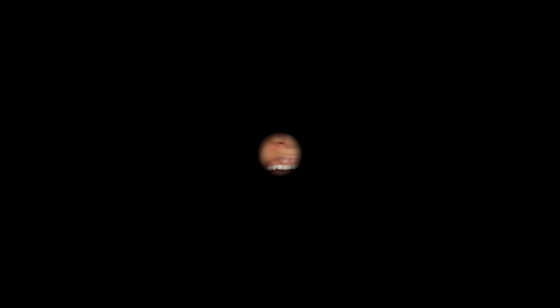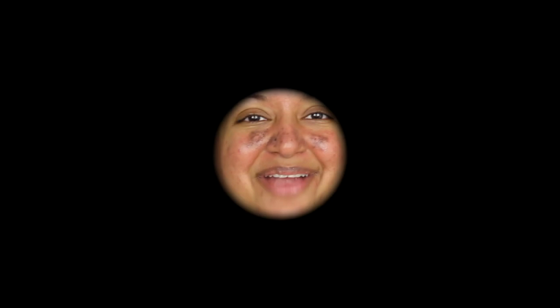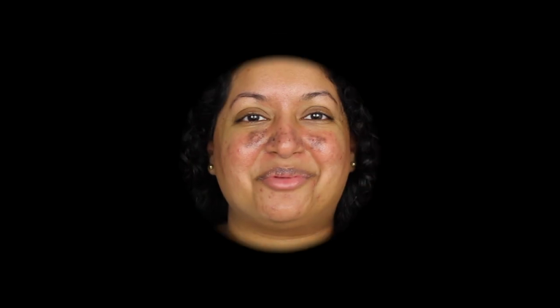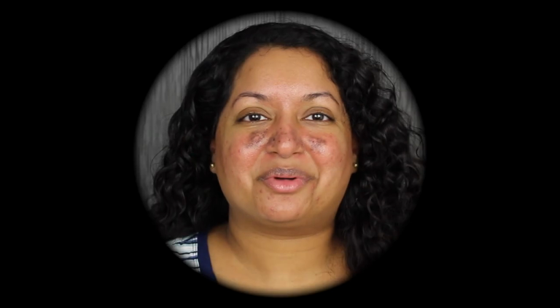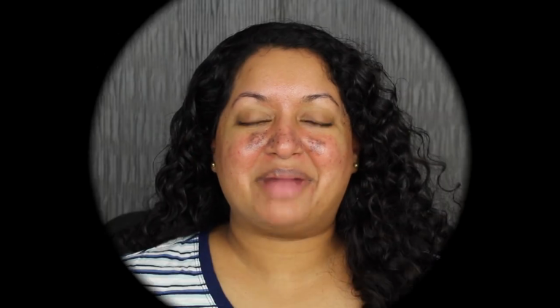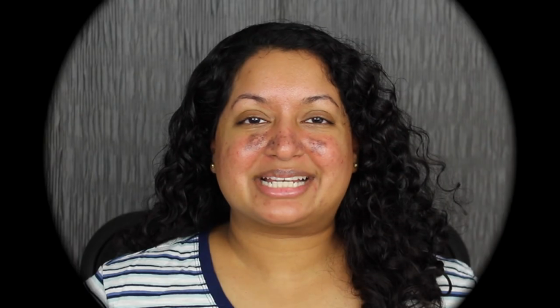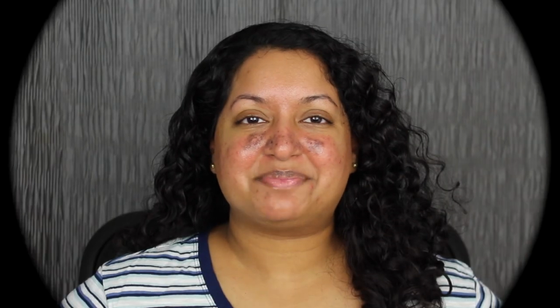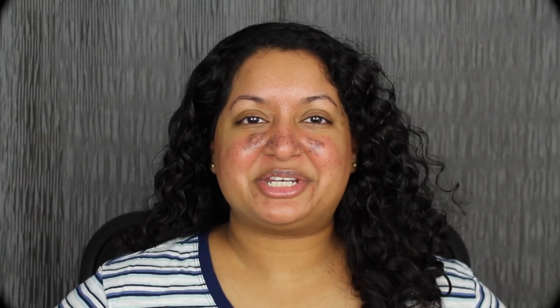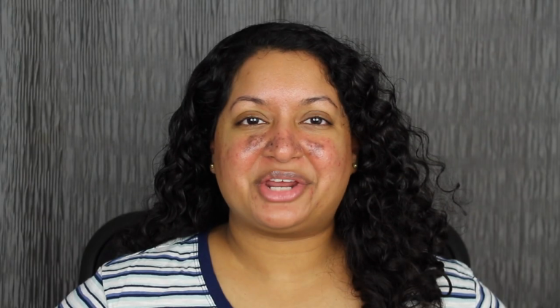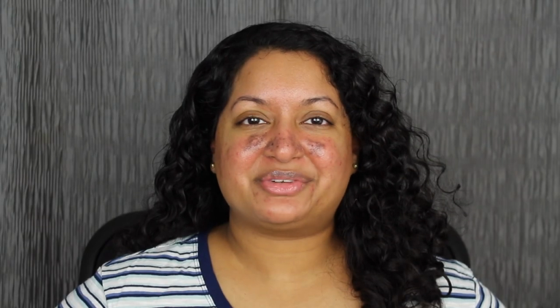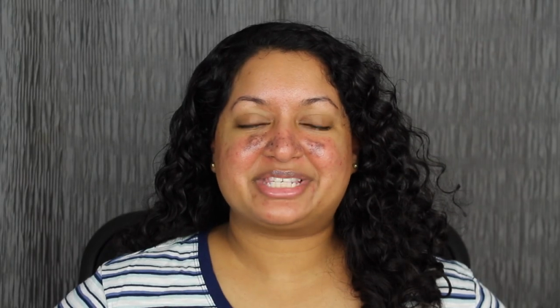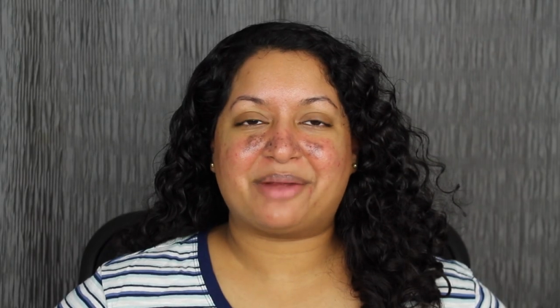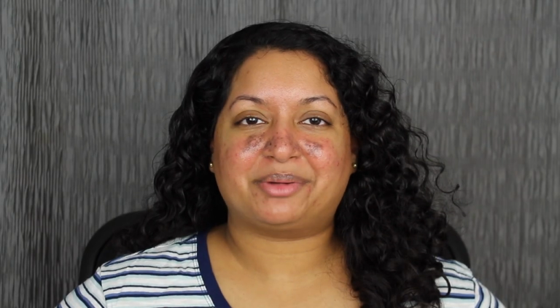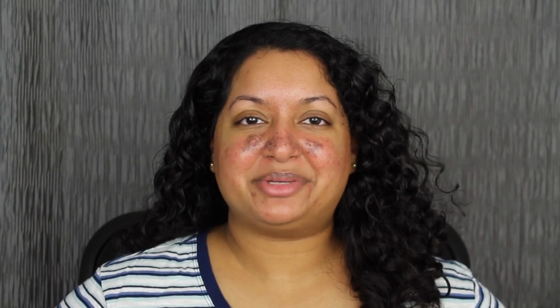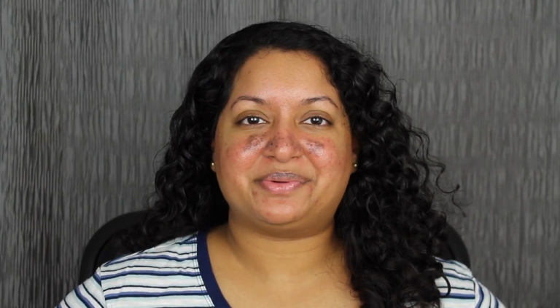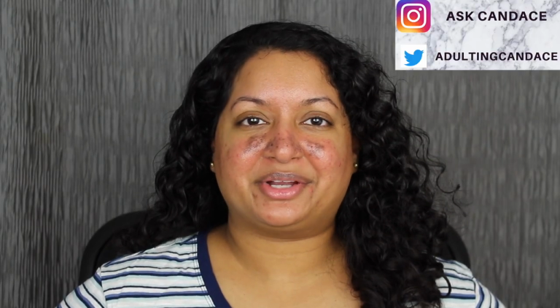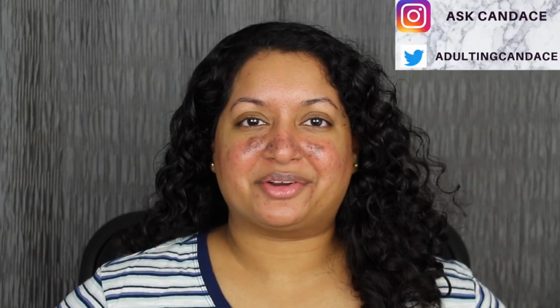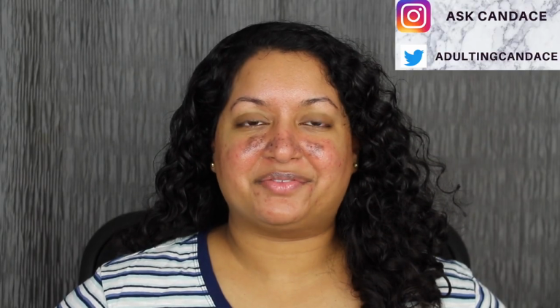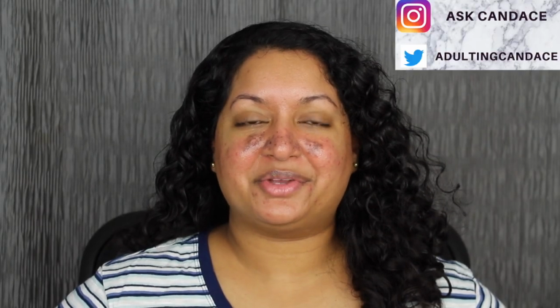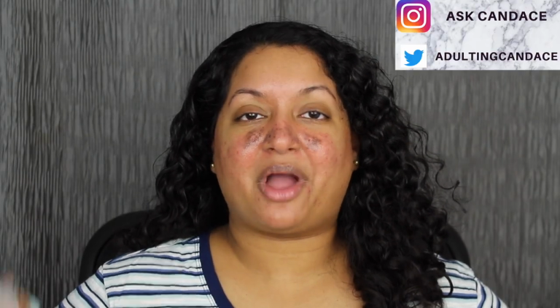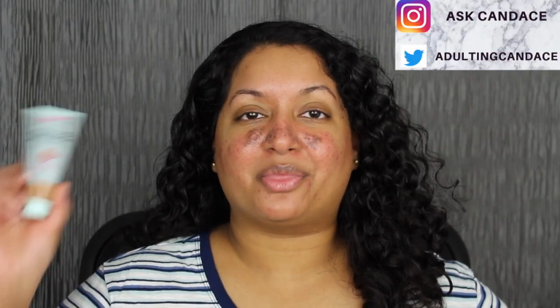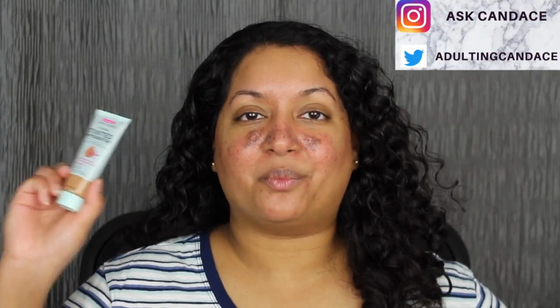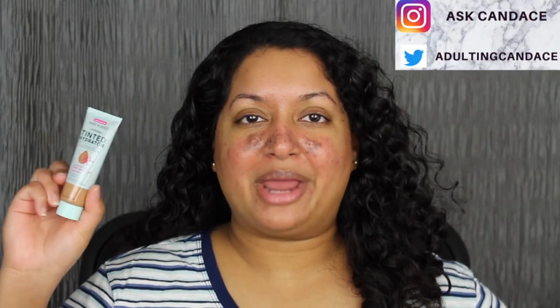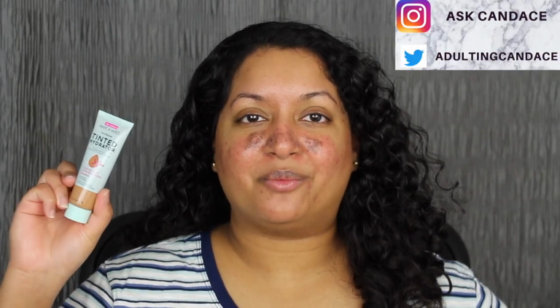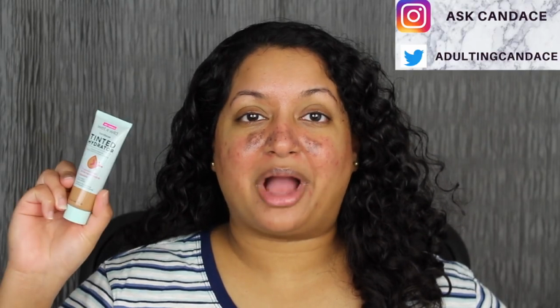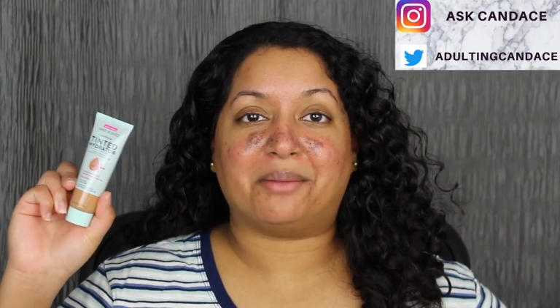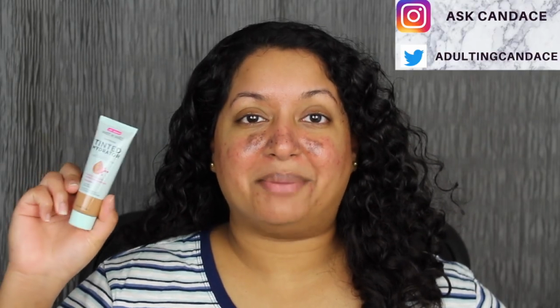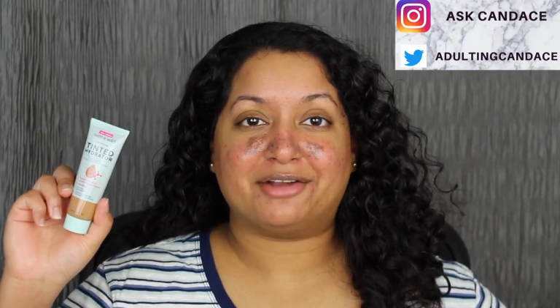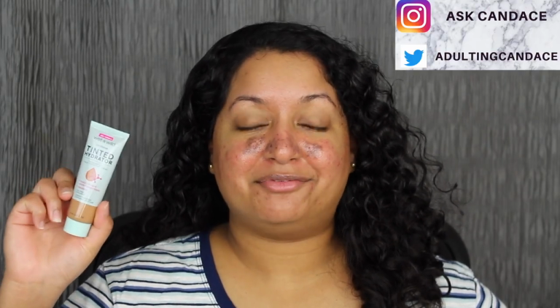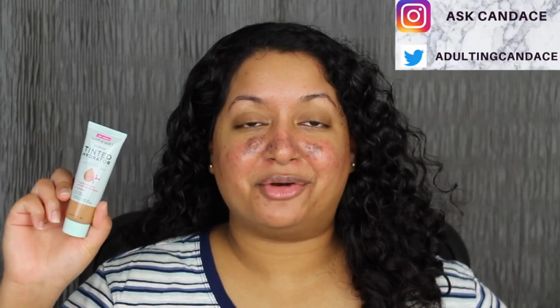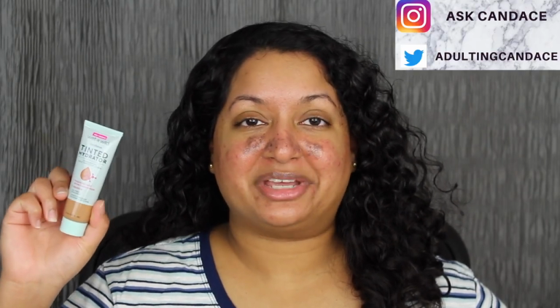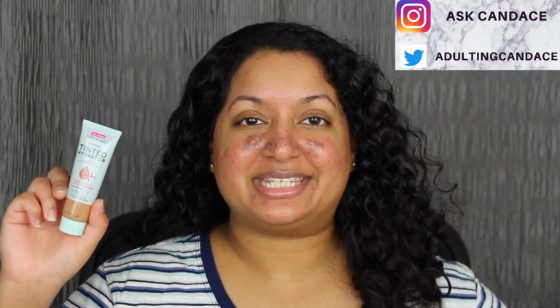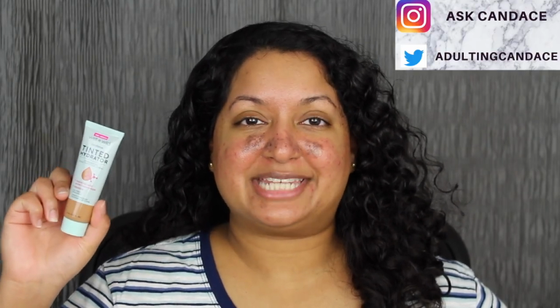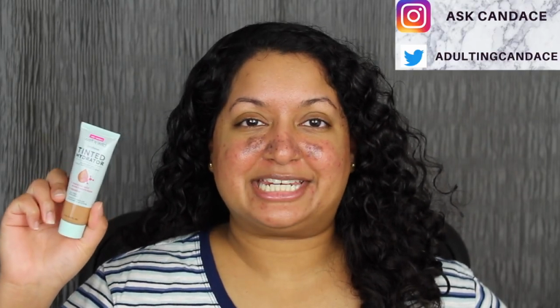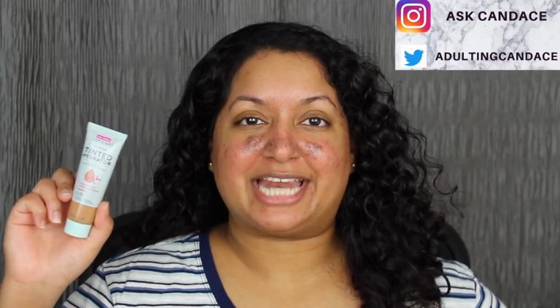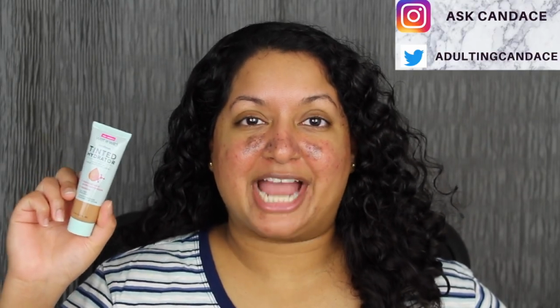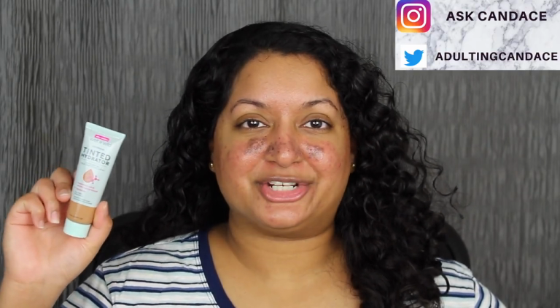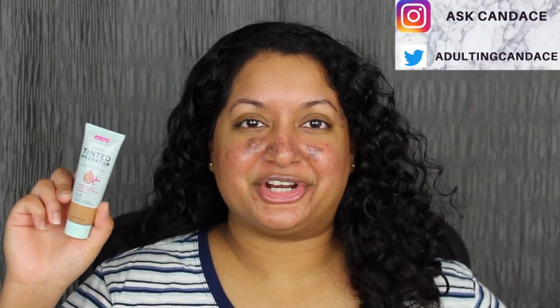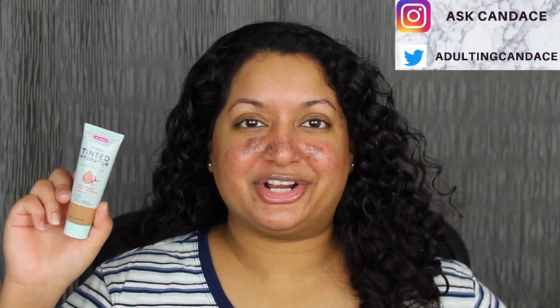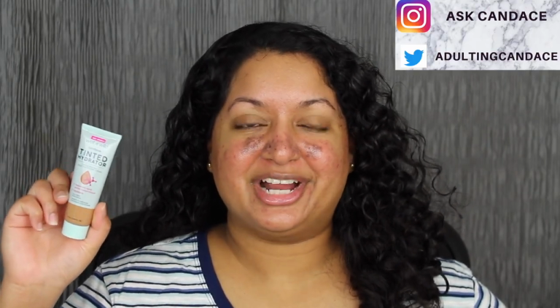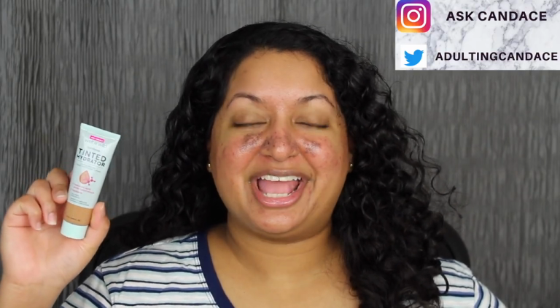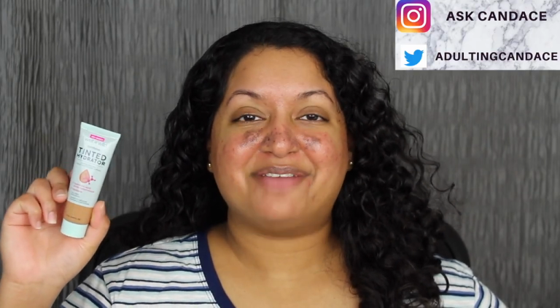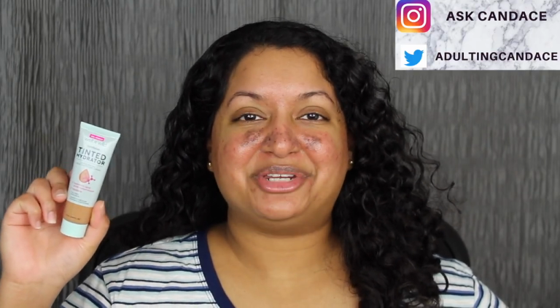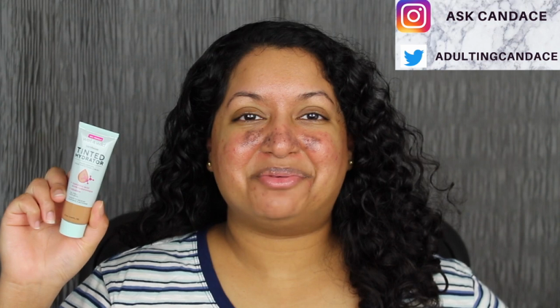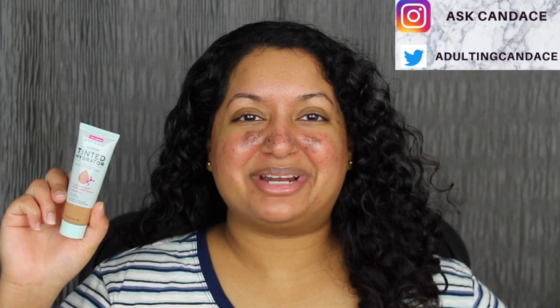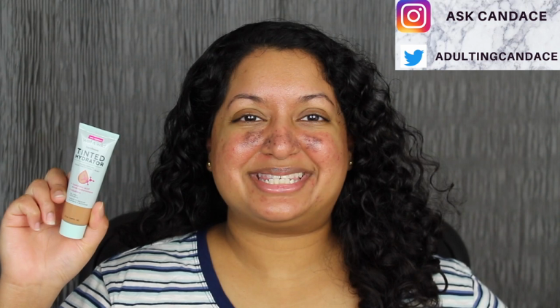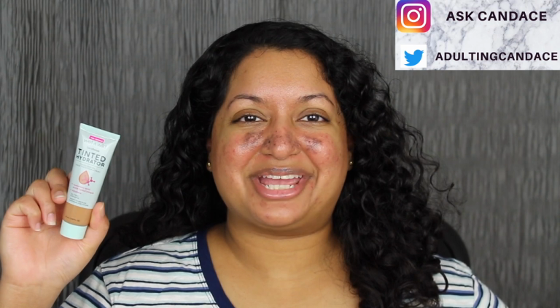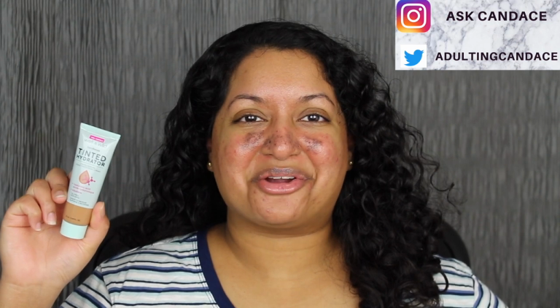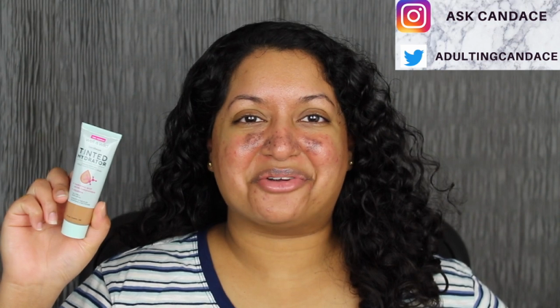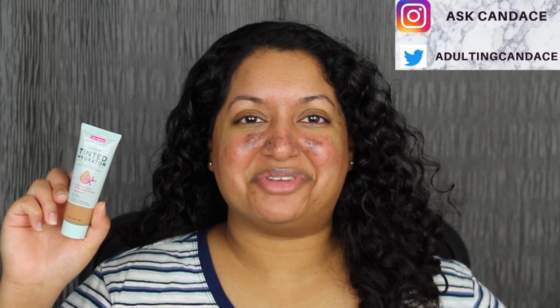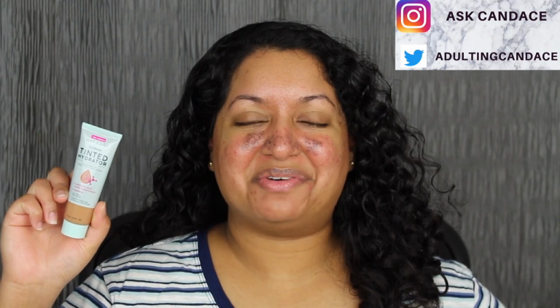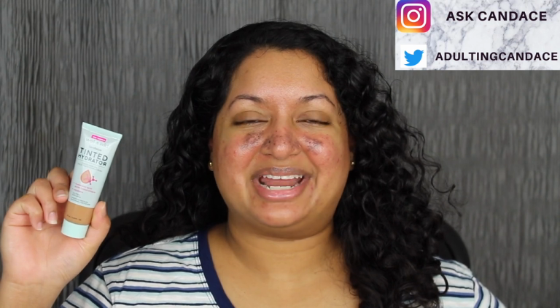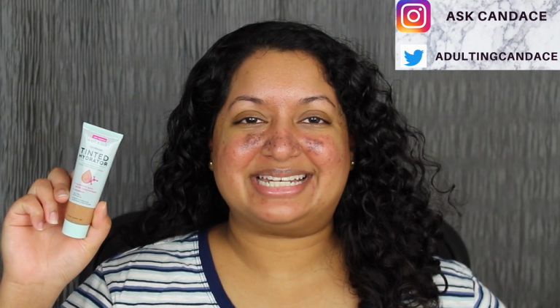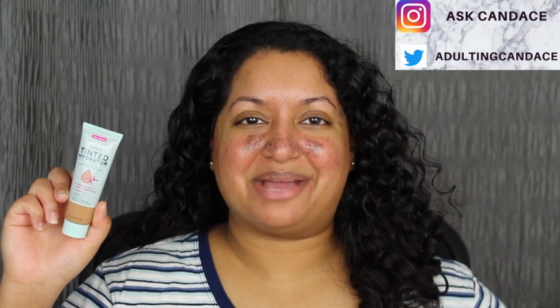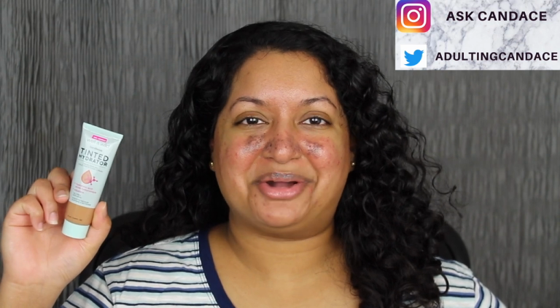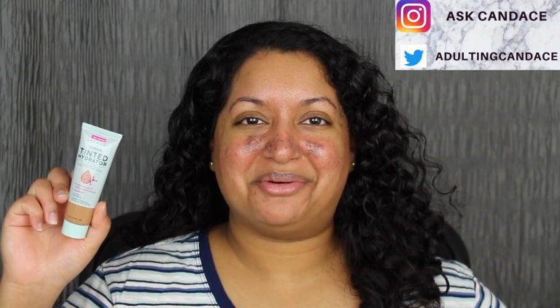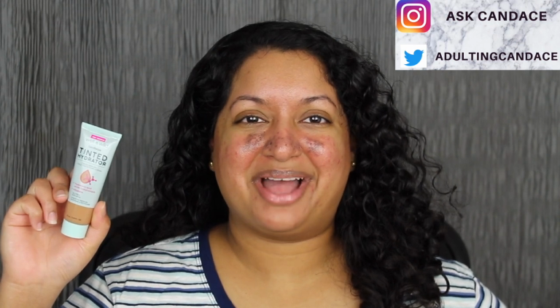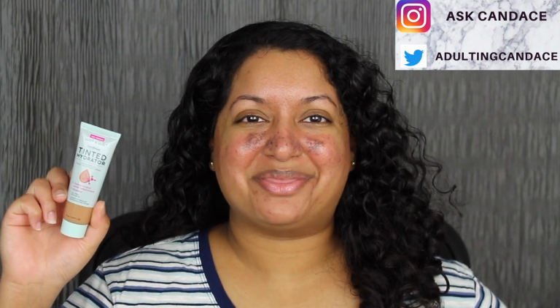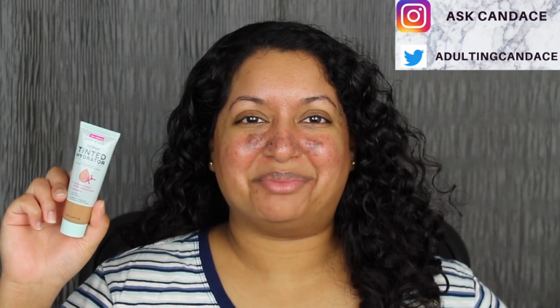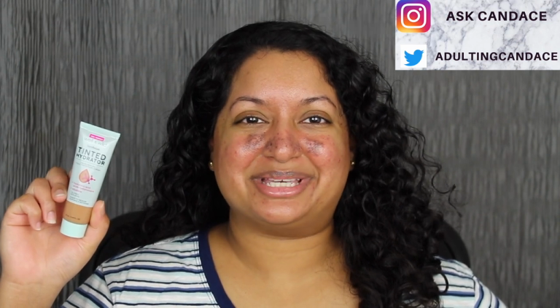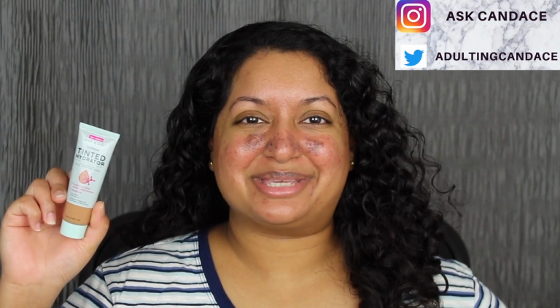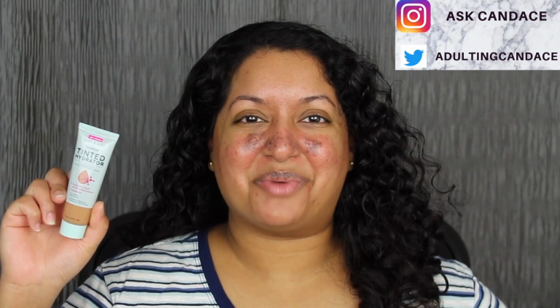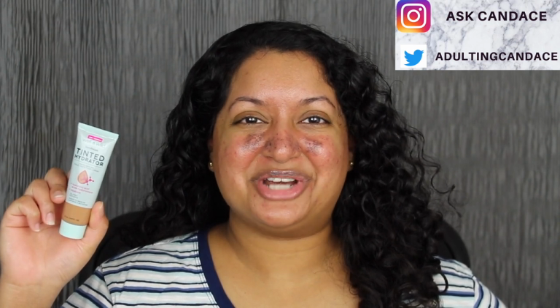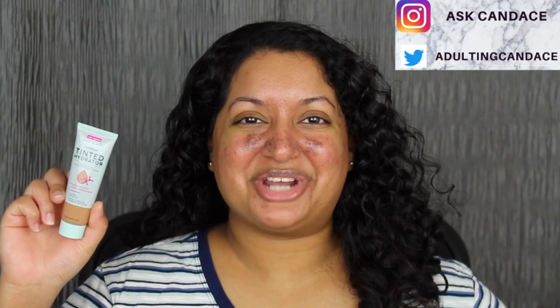Hi everyone, welcome back to my channel. Today we're going to be doing a review on the Wet n Wild Bare Focus Tinted Hydrator. If you do want to see a review and a demo, then please keep watching.